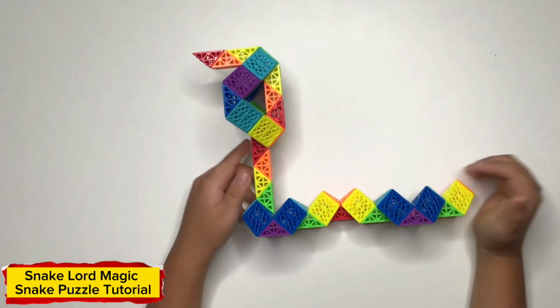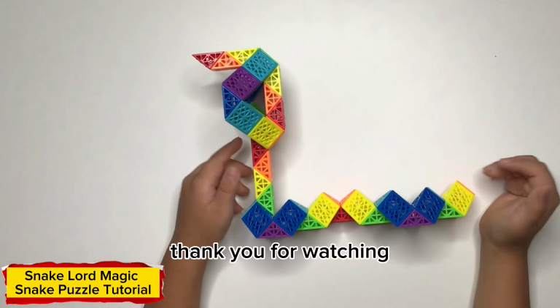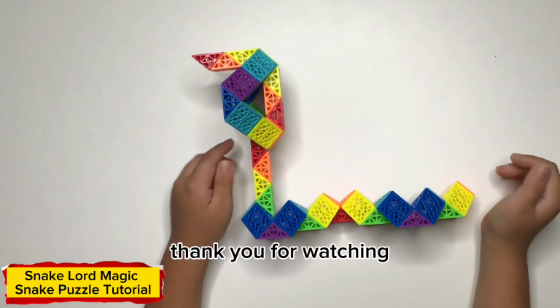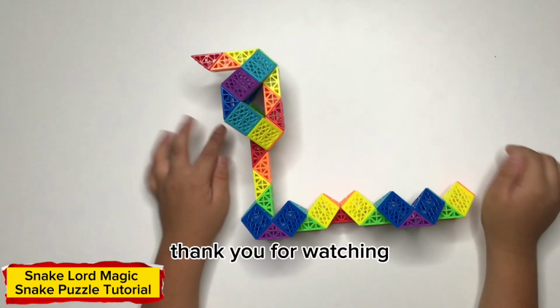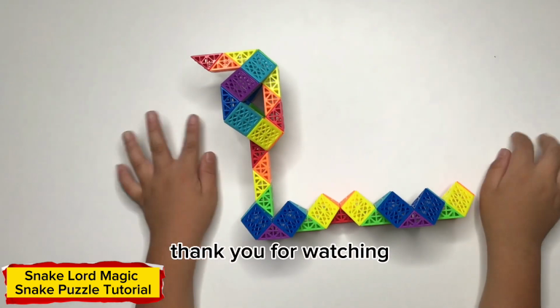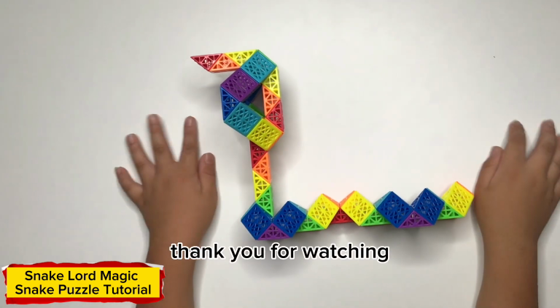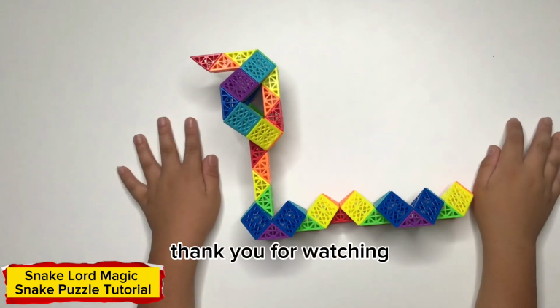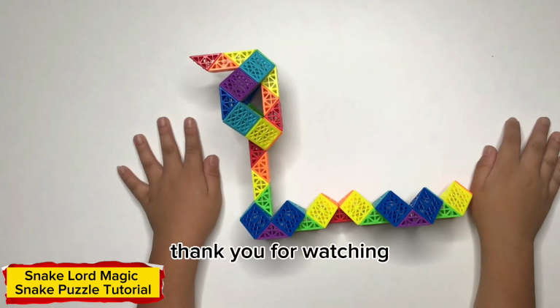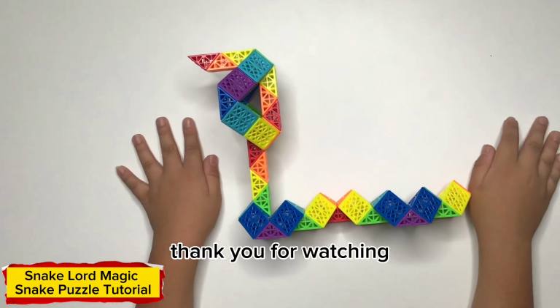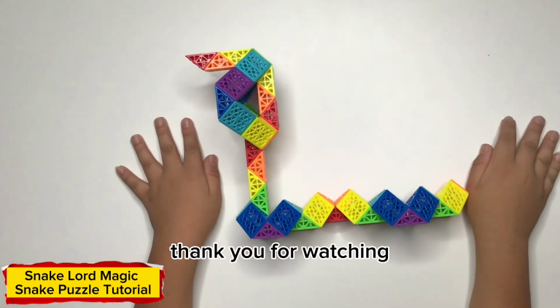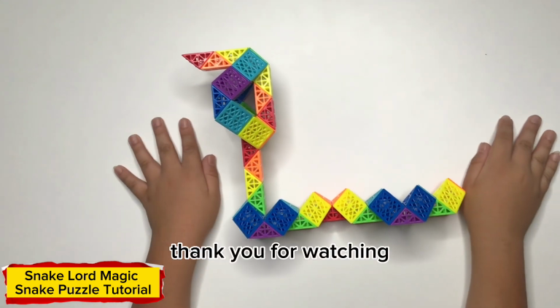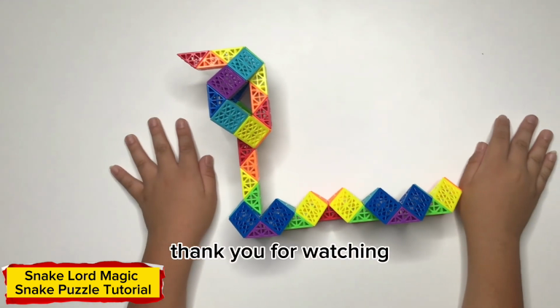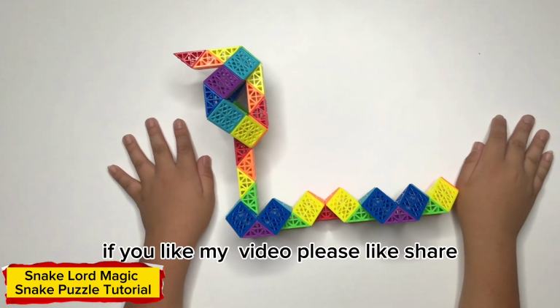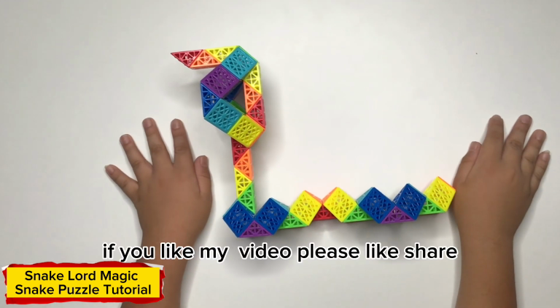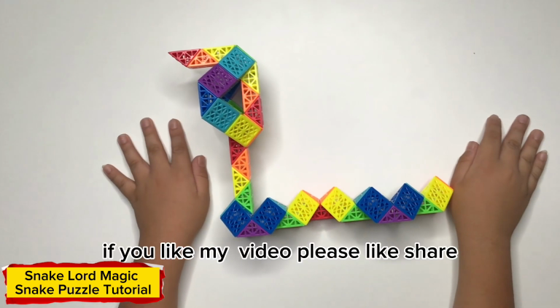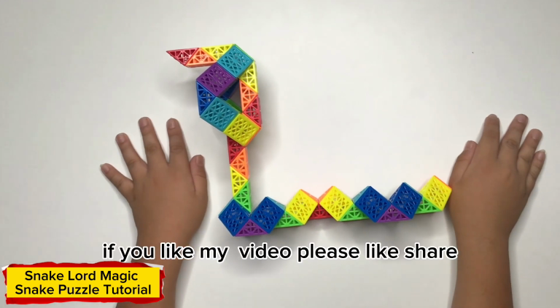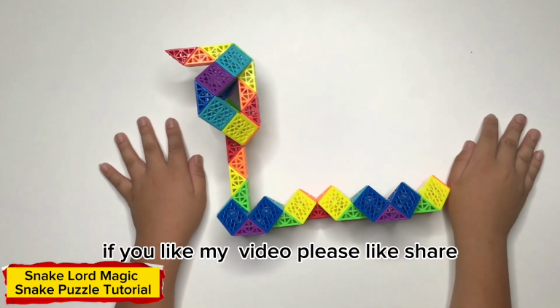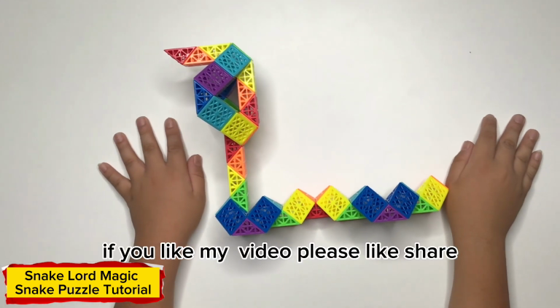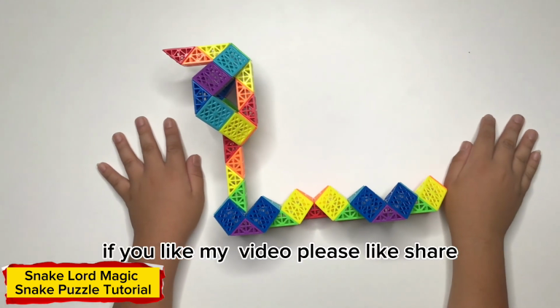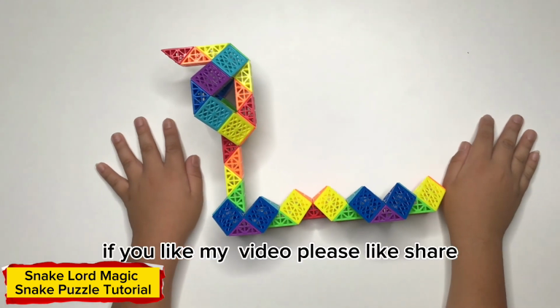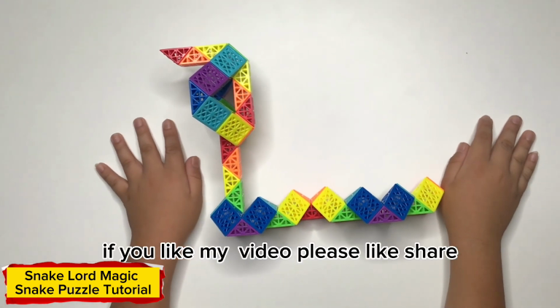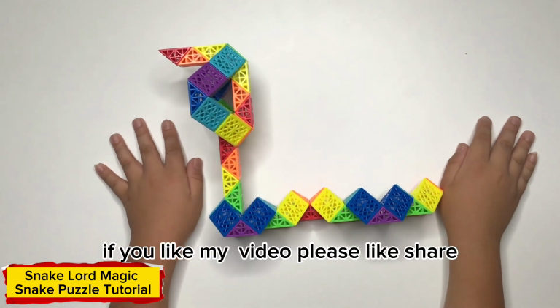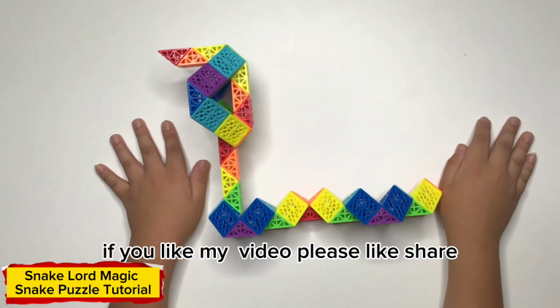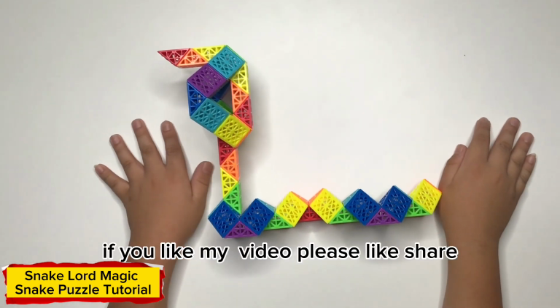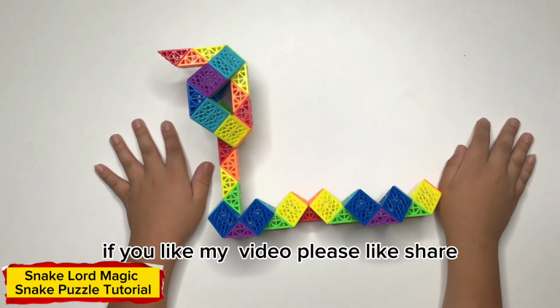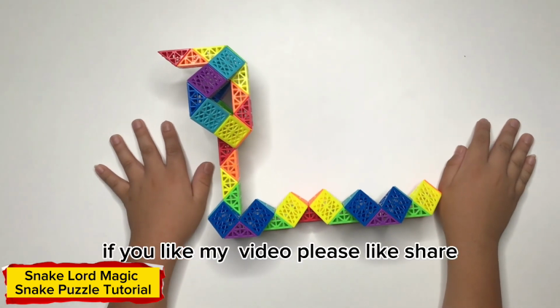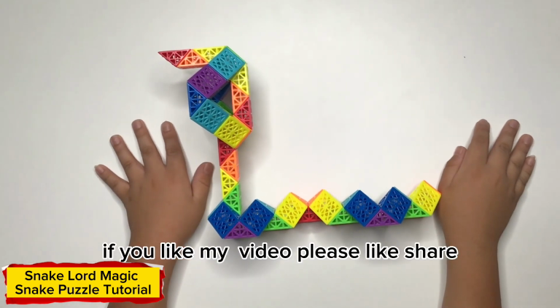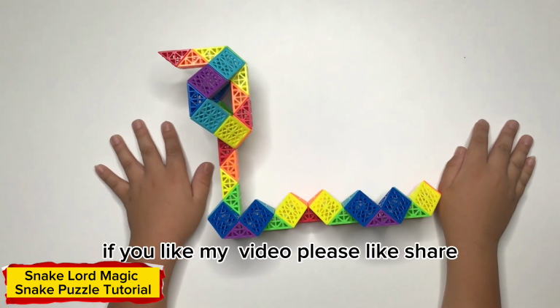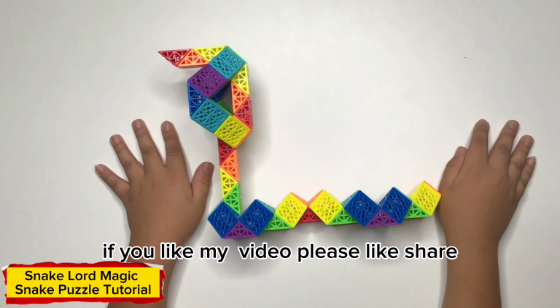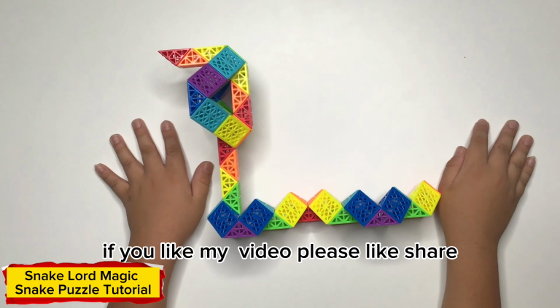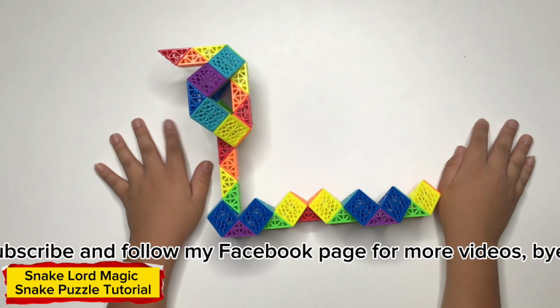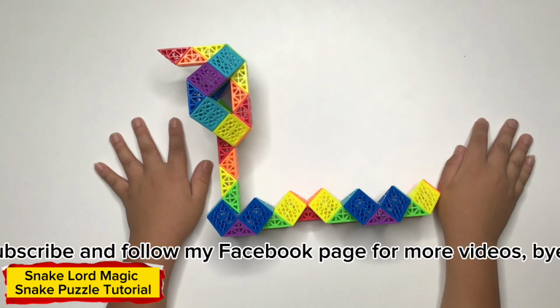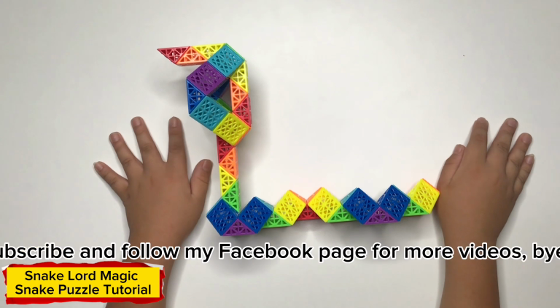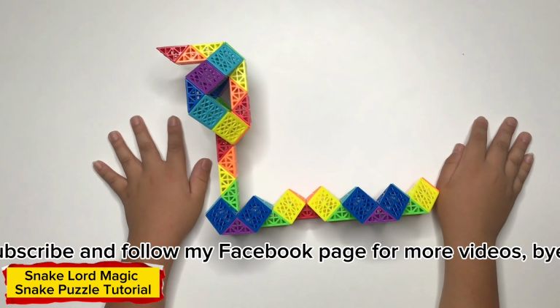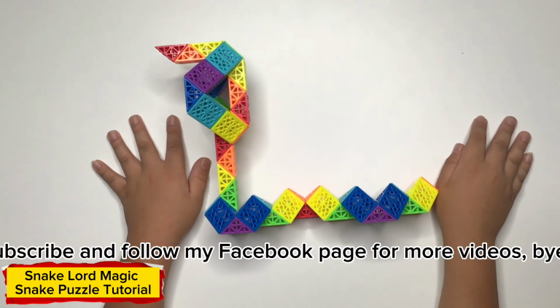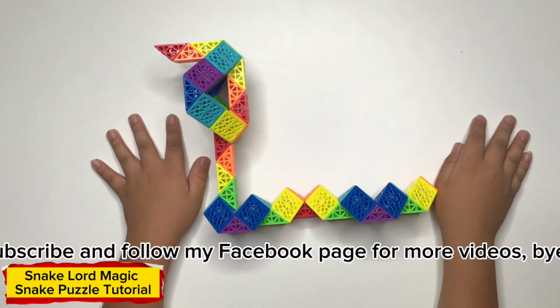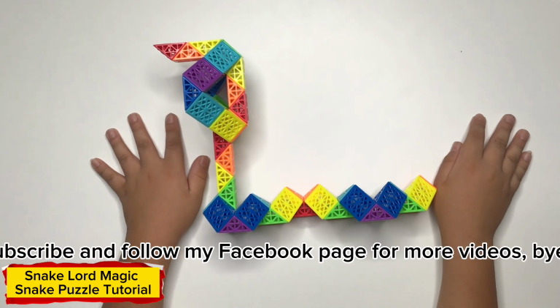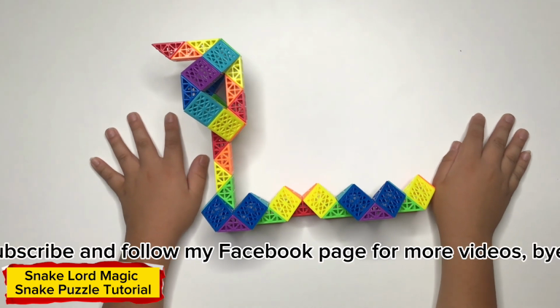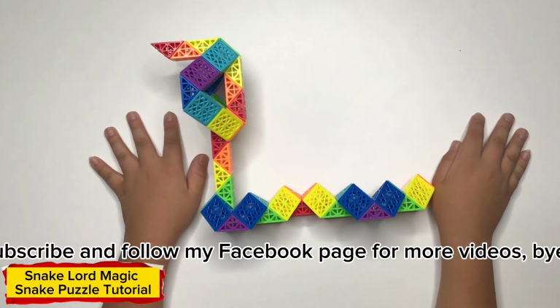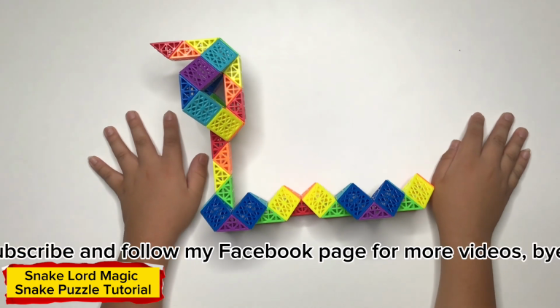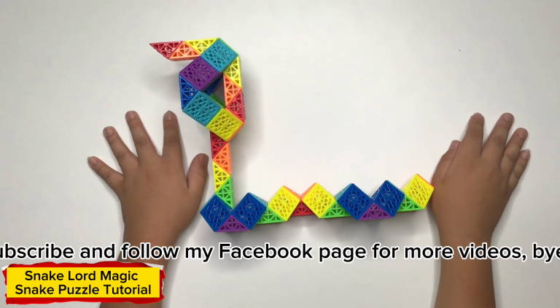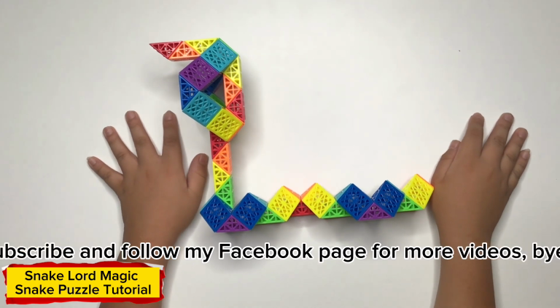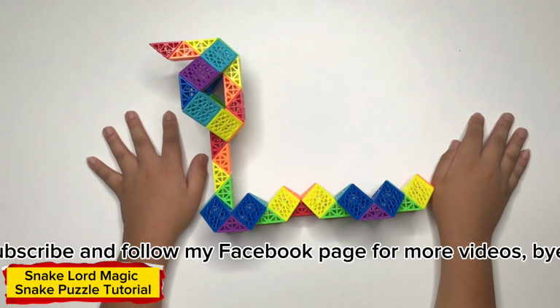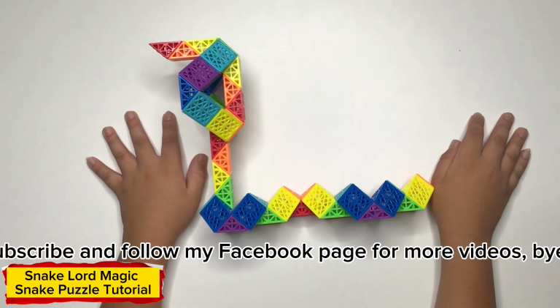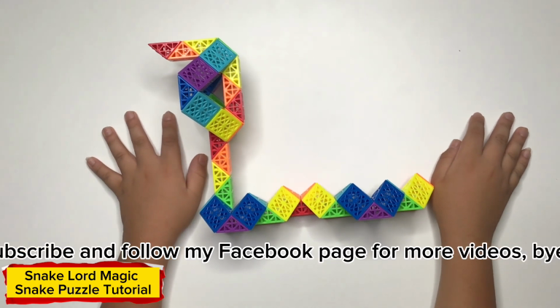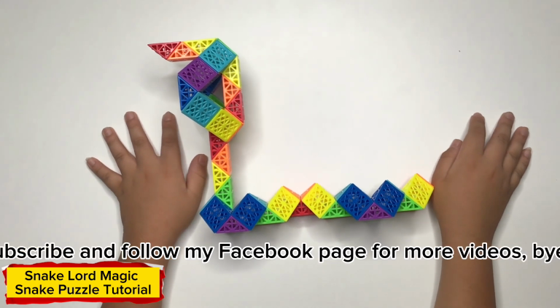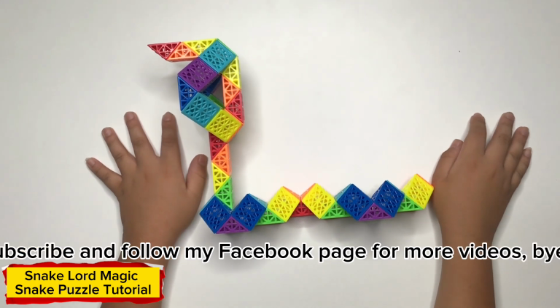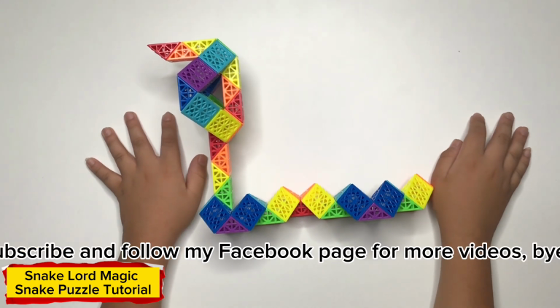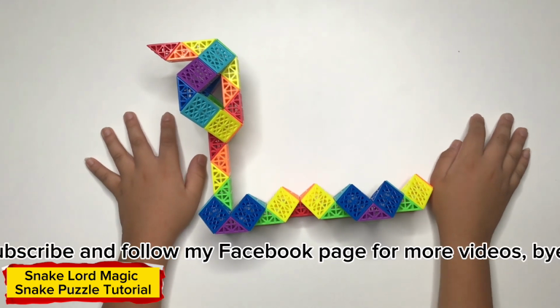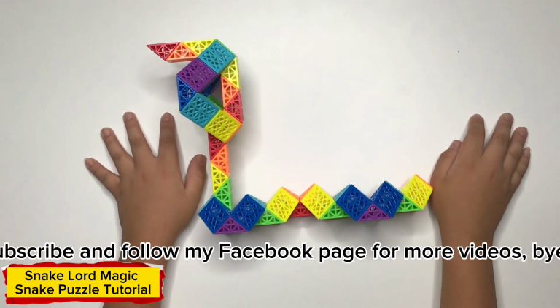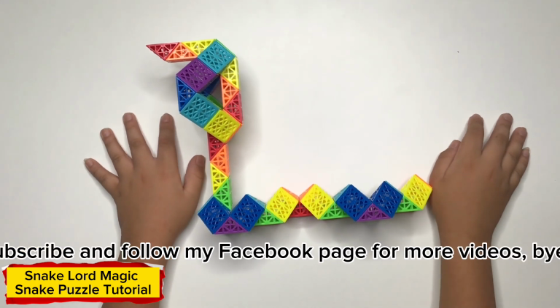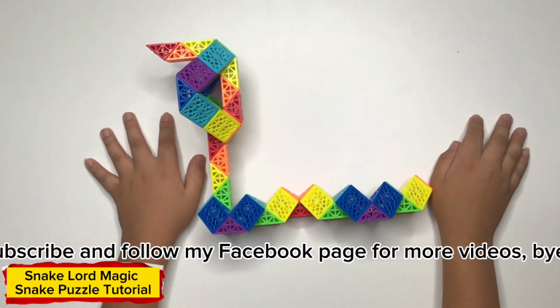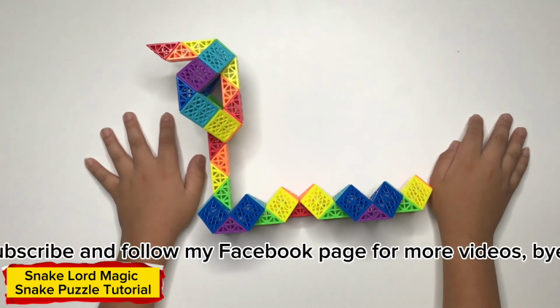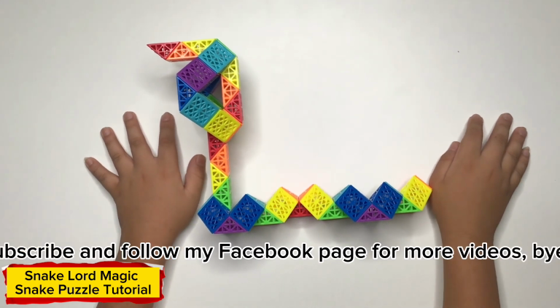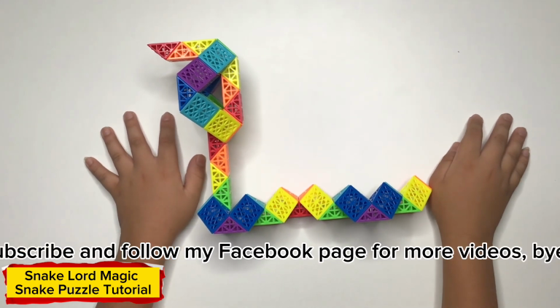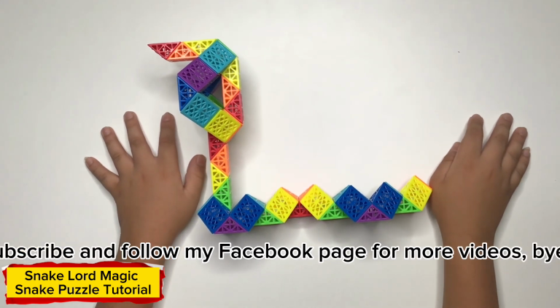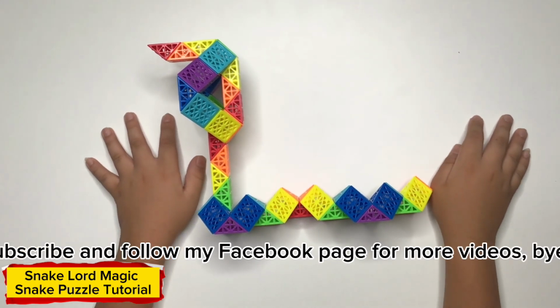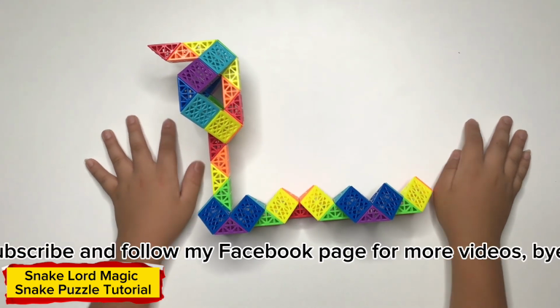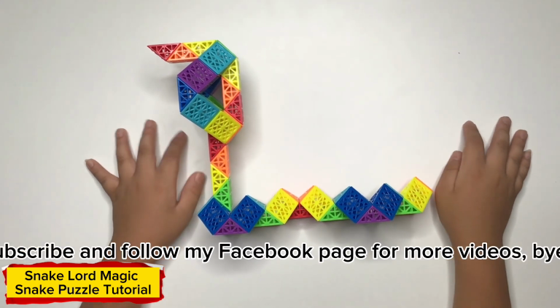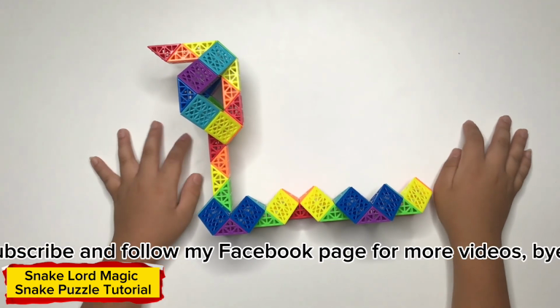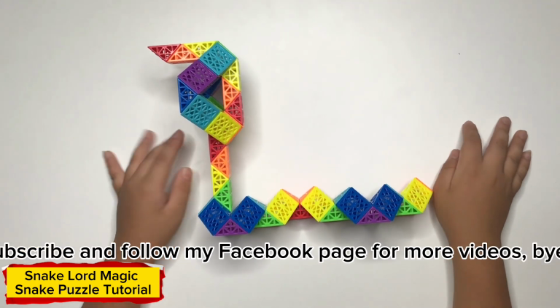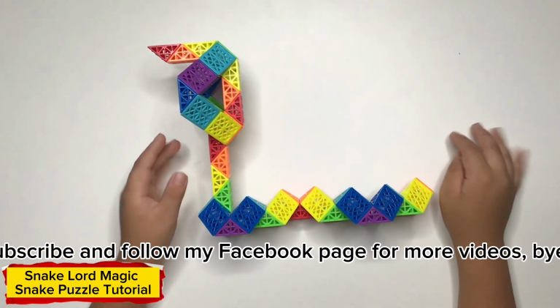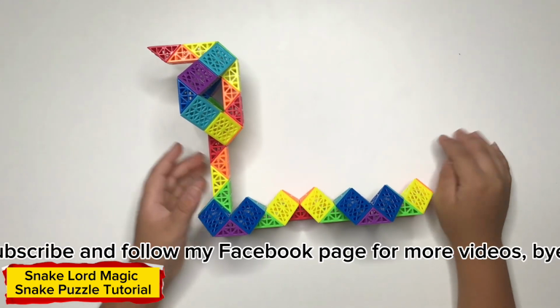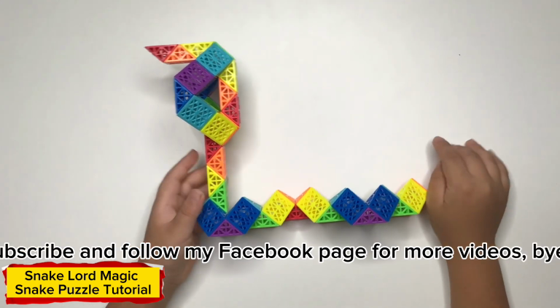Thank you for watching. If you like my video, please like, share, subscribe, and follow my official Patreon. Bye!